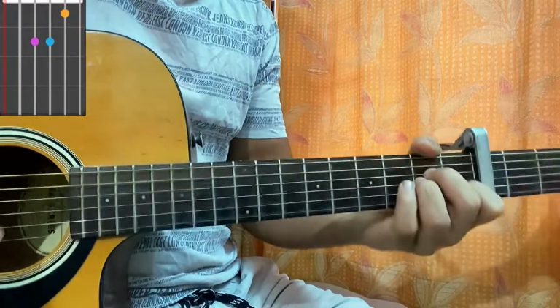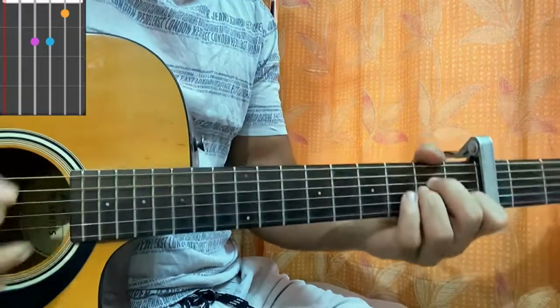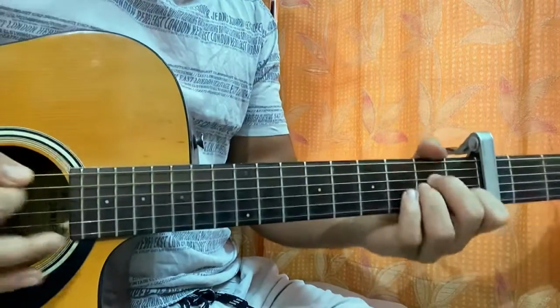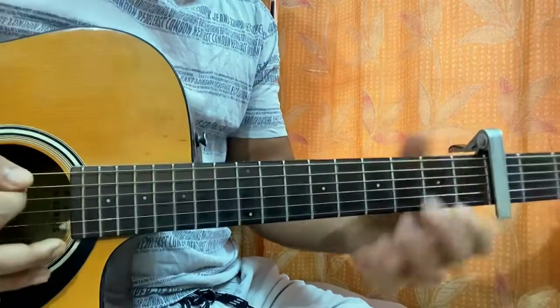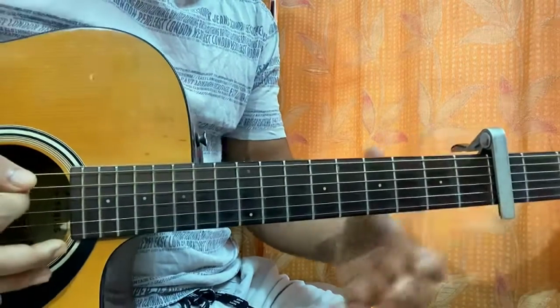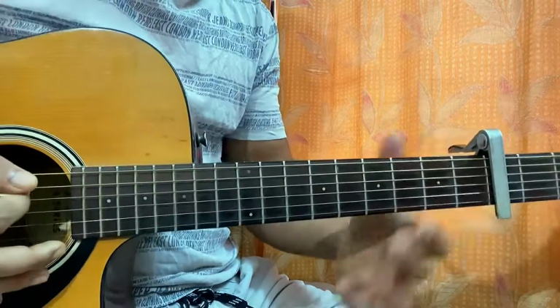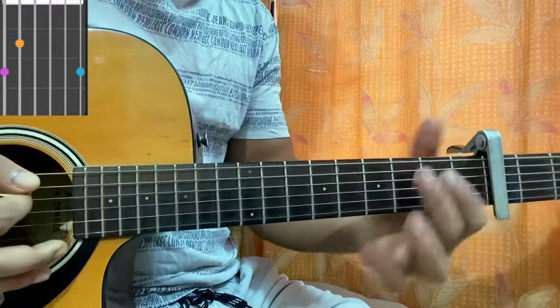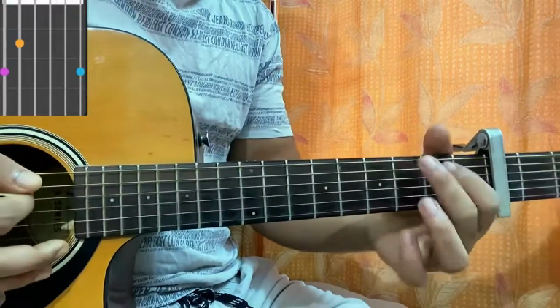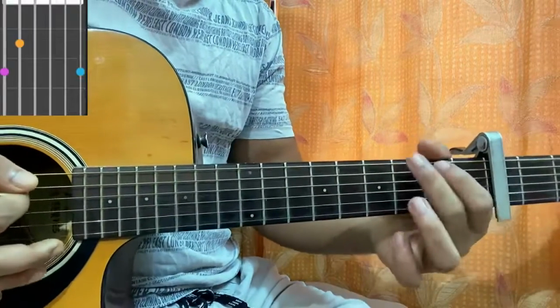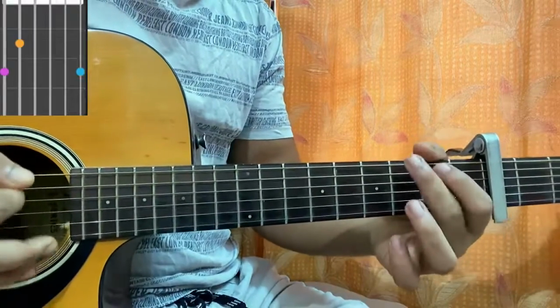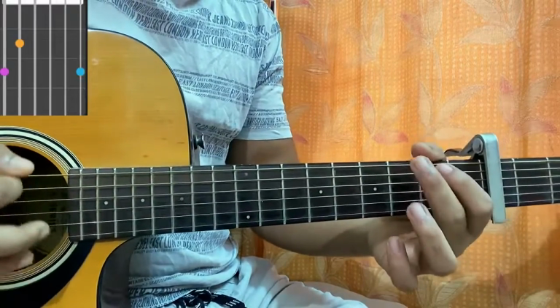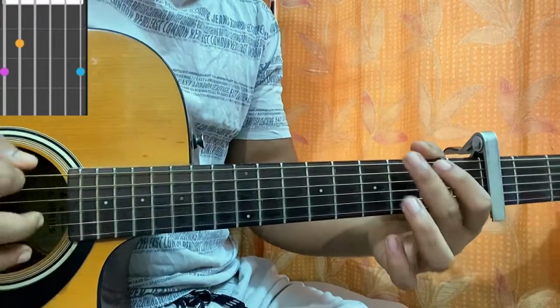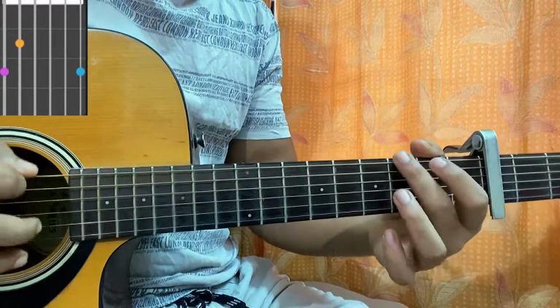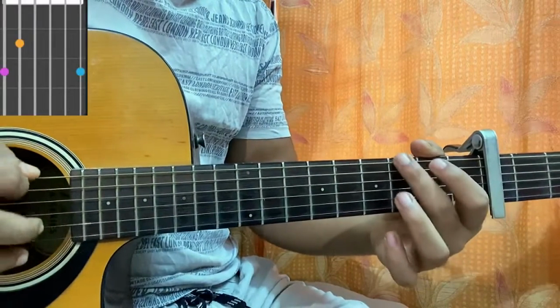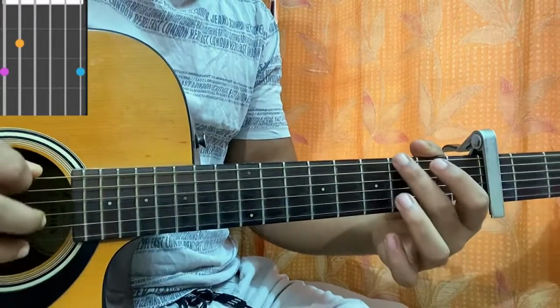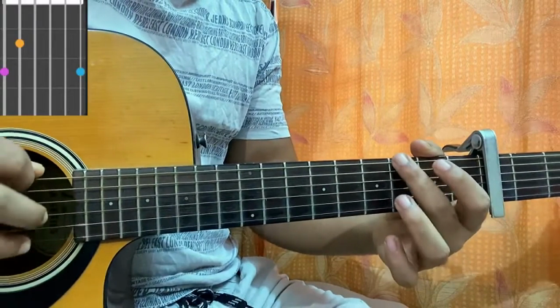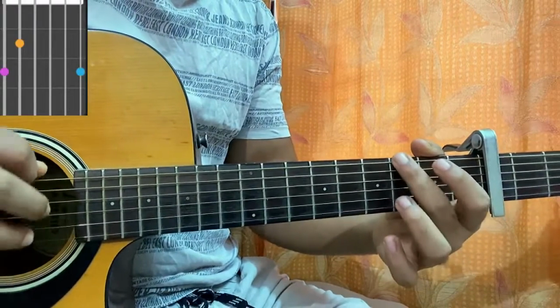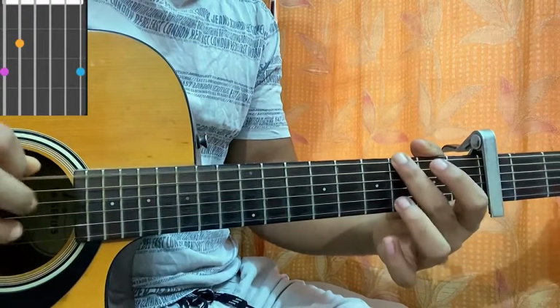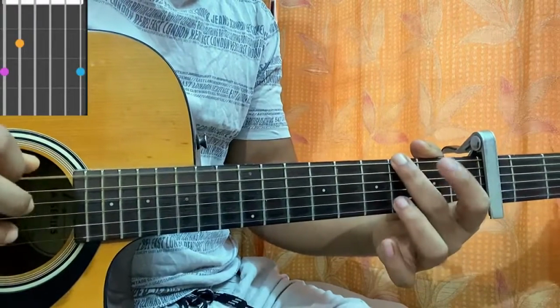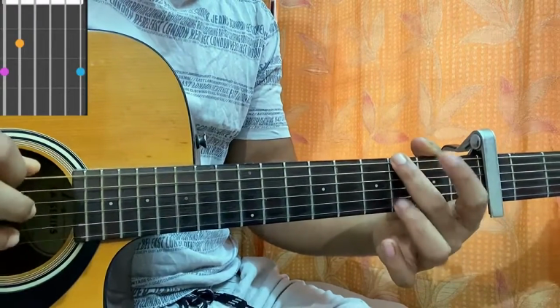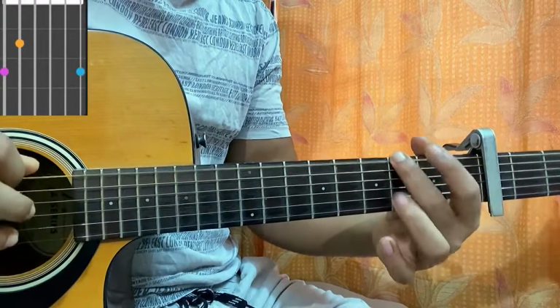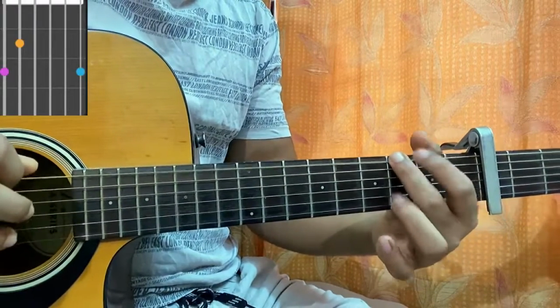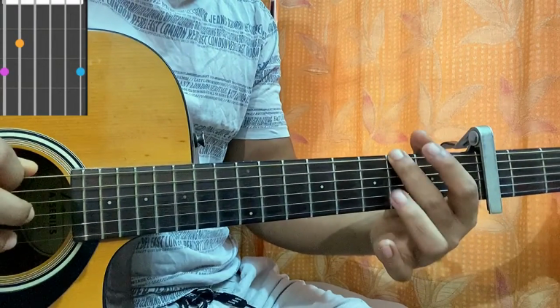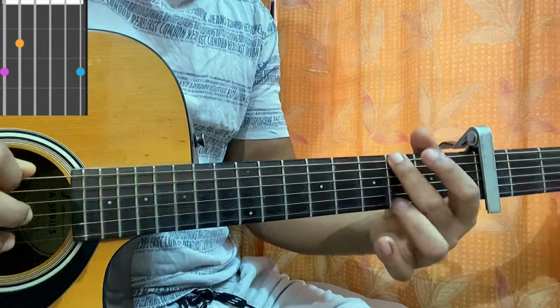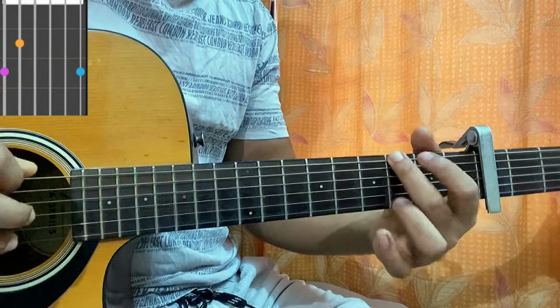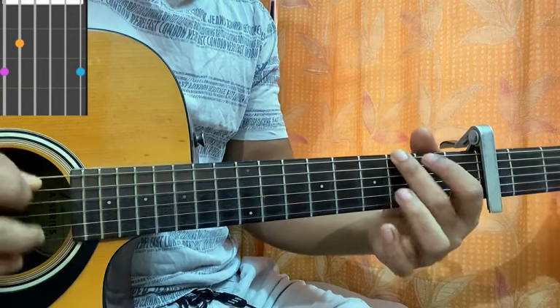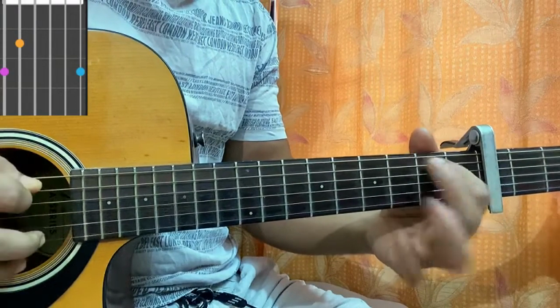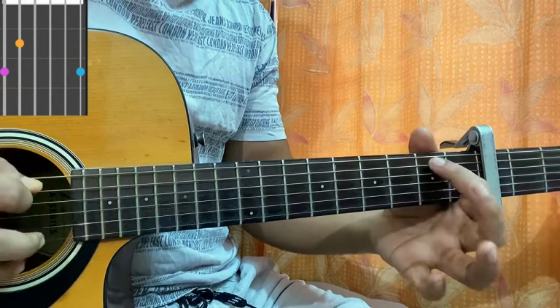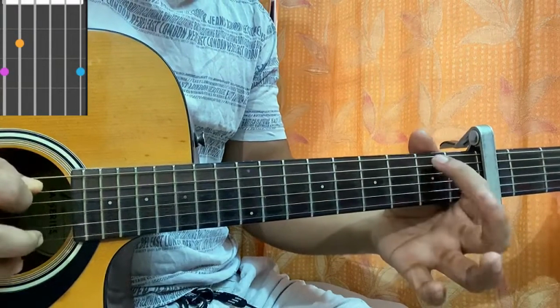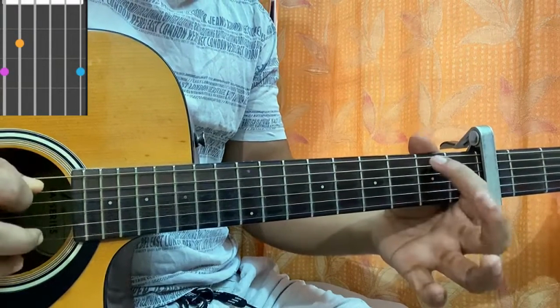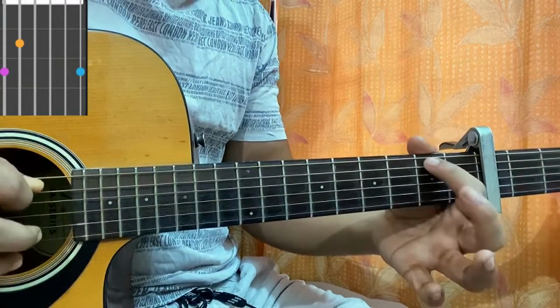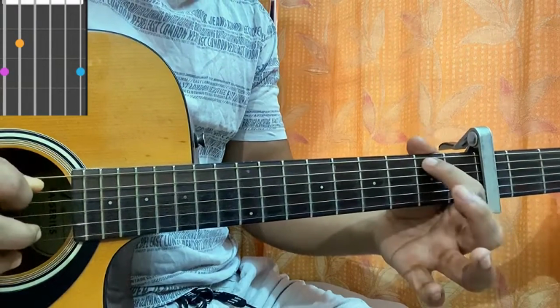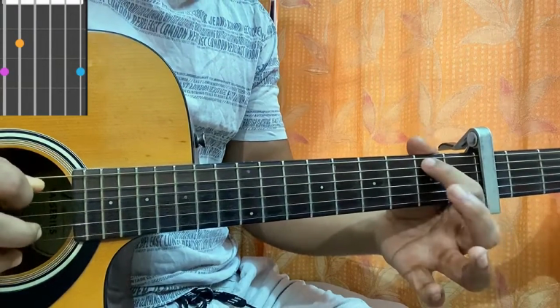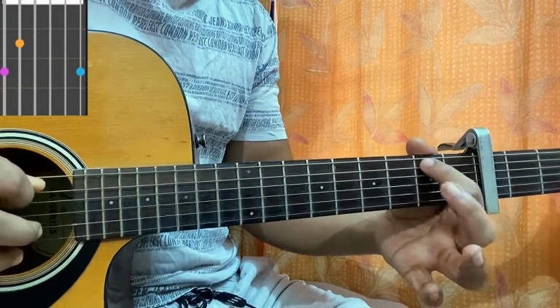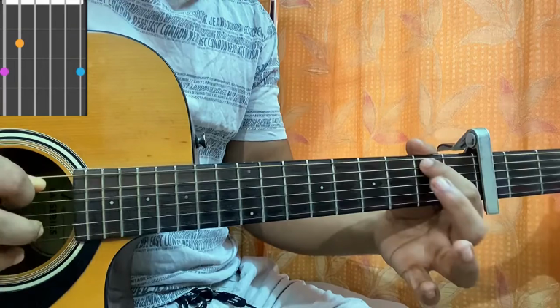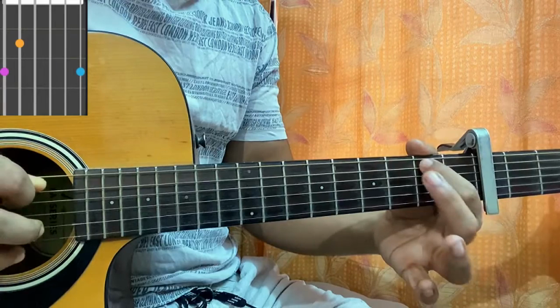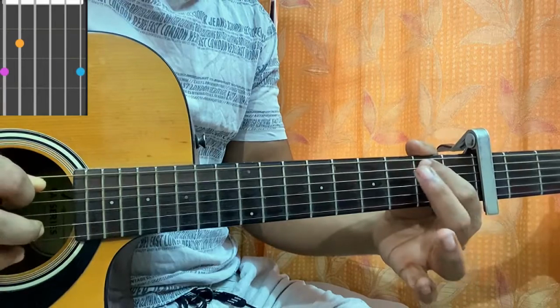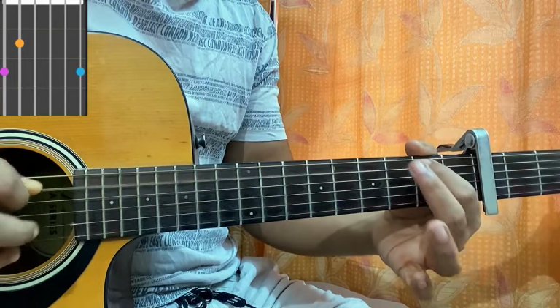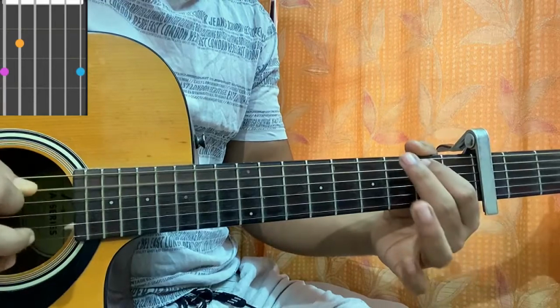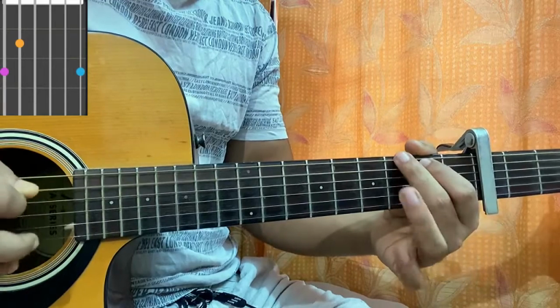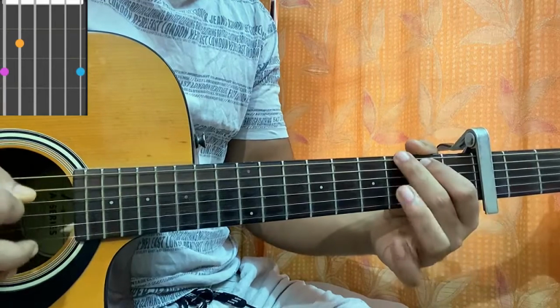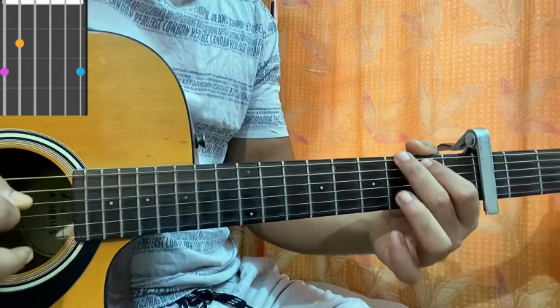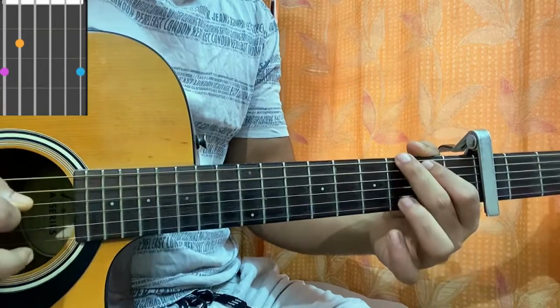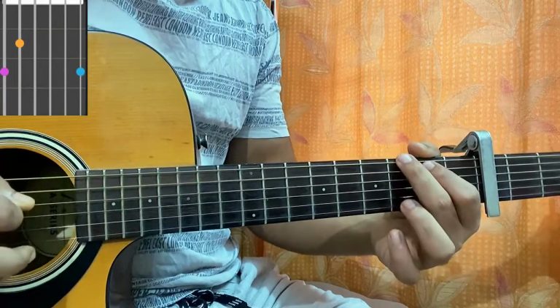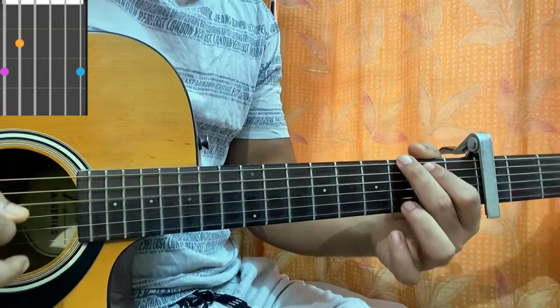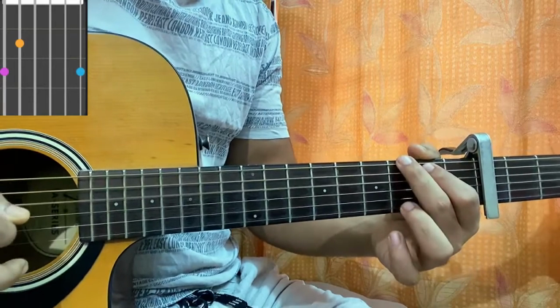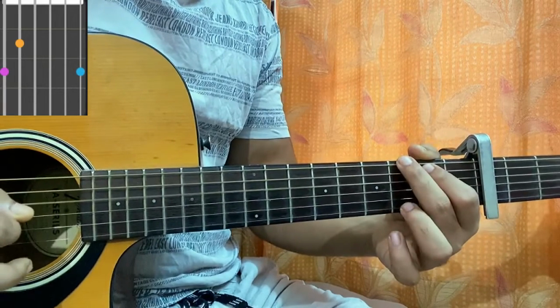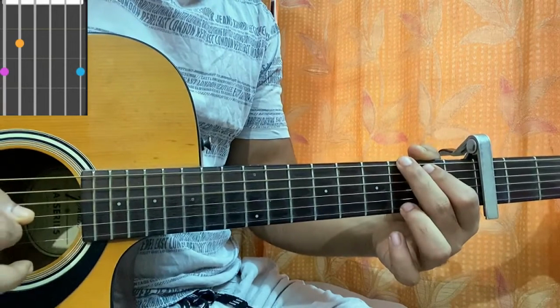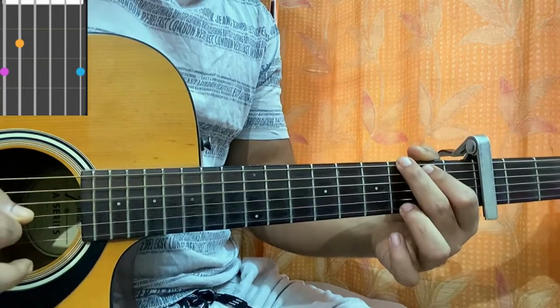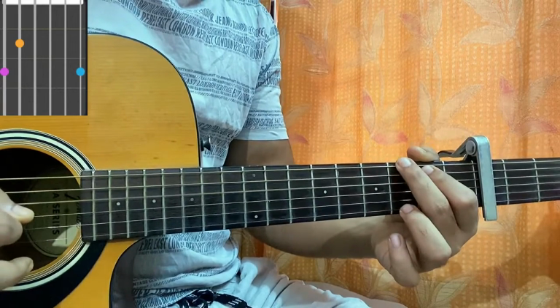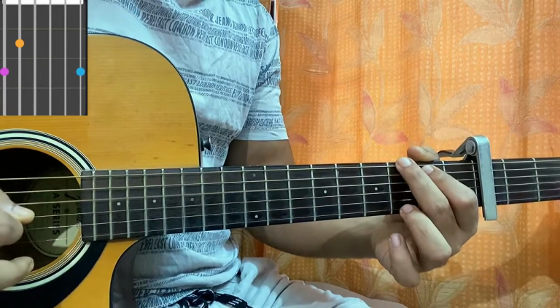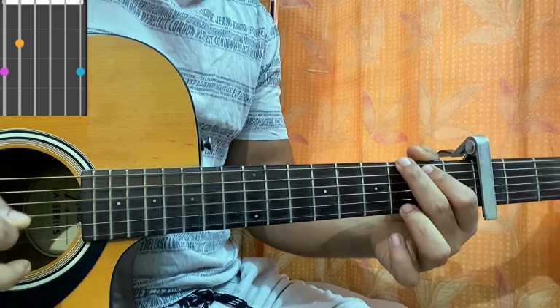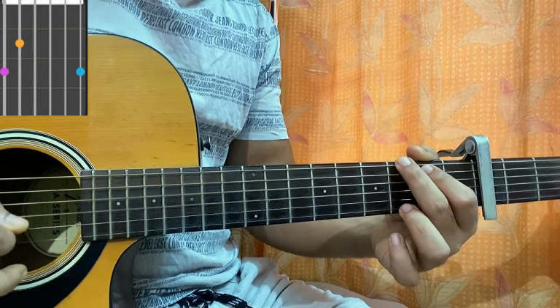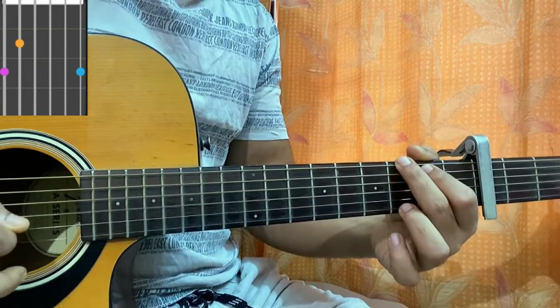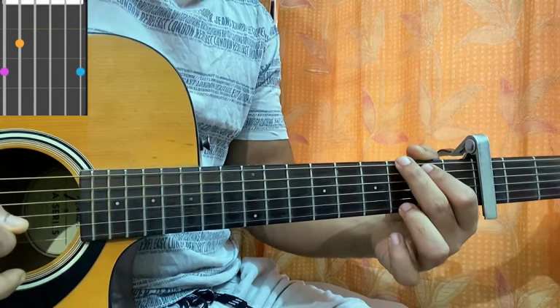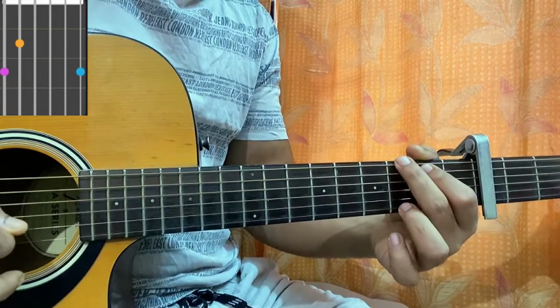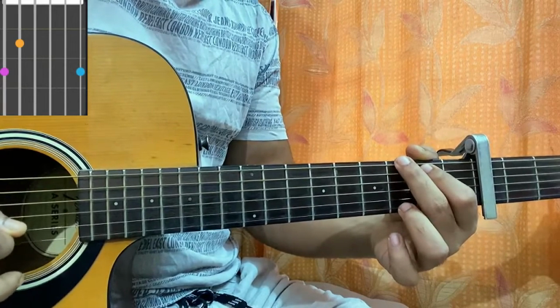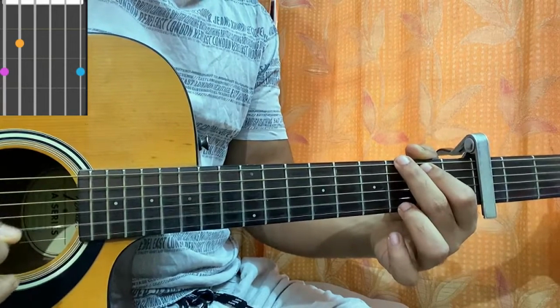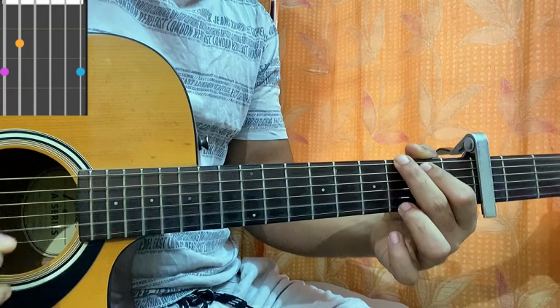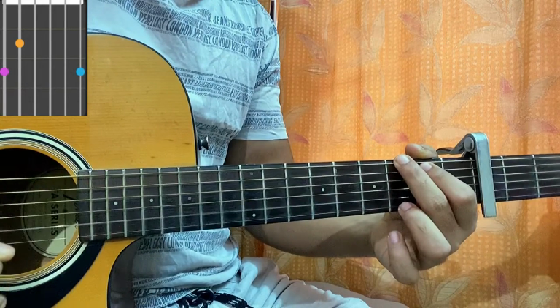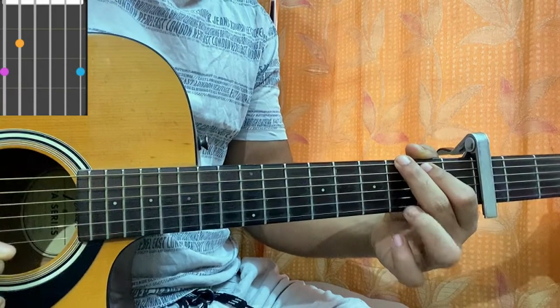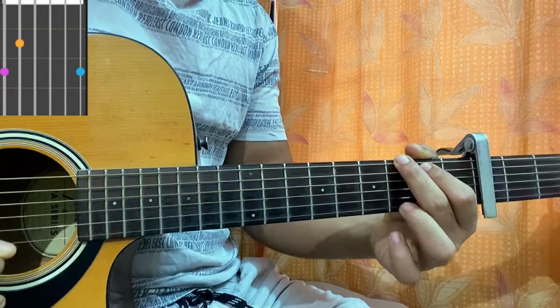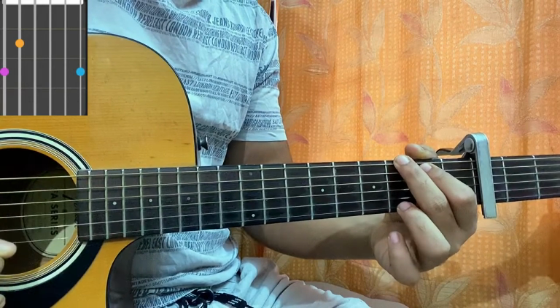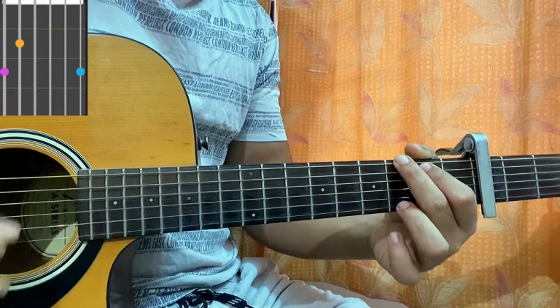Then we have G: G3 on top string, index on second fret of A, open D, open G, open B, third fret on A.